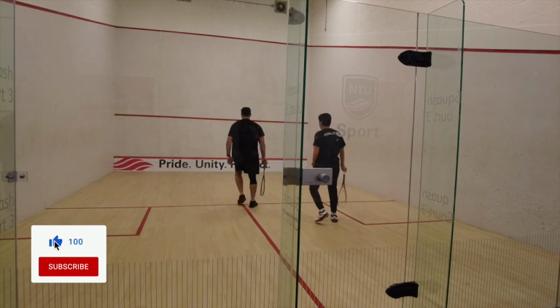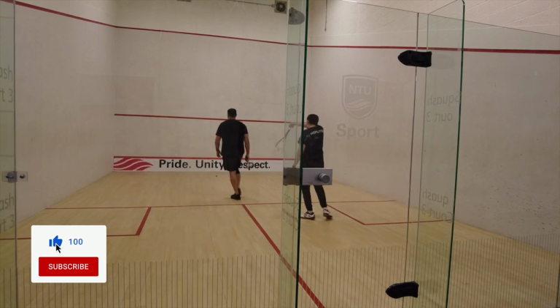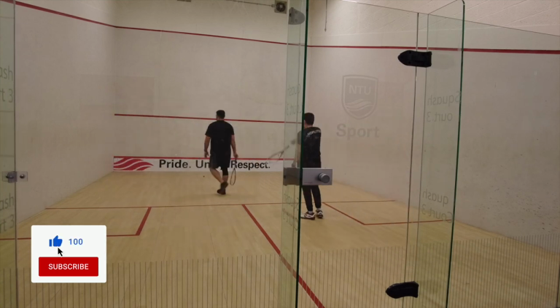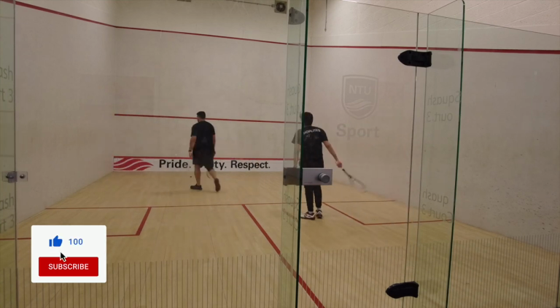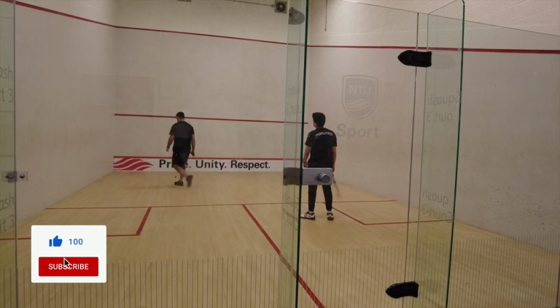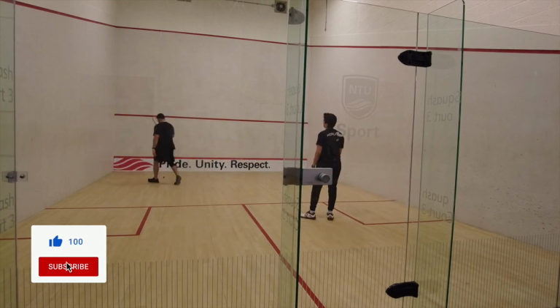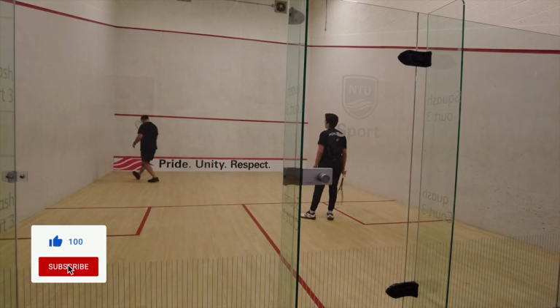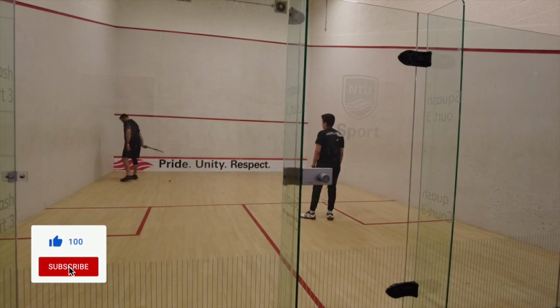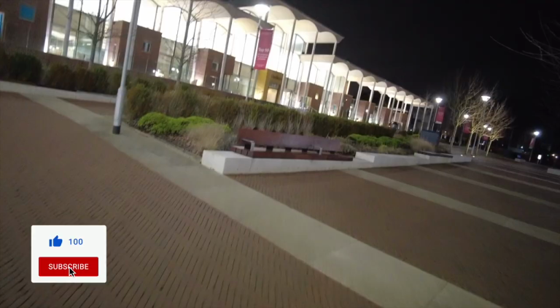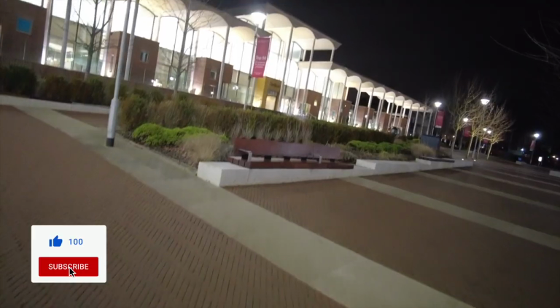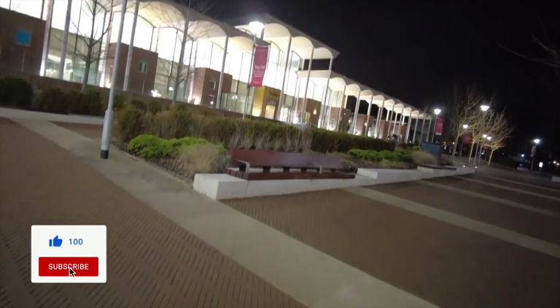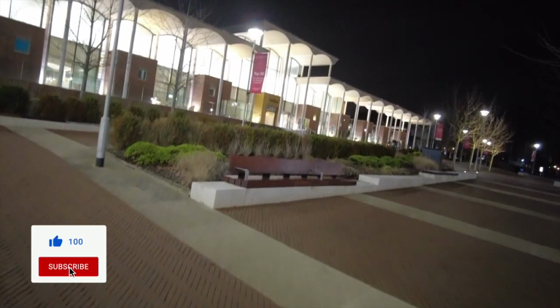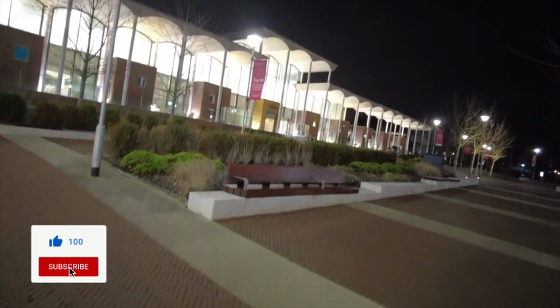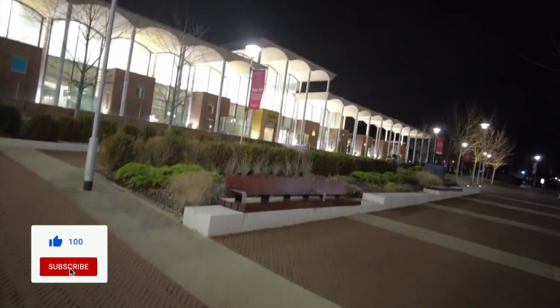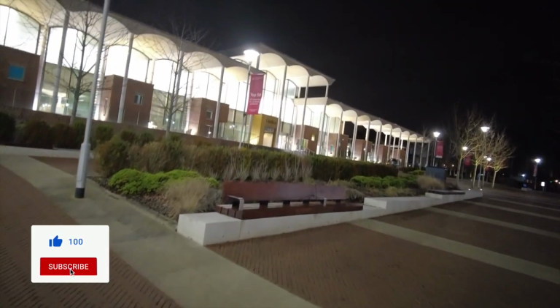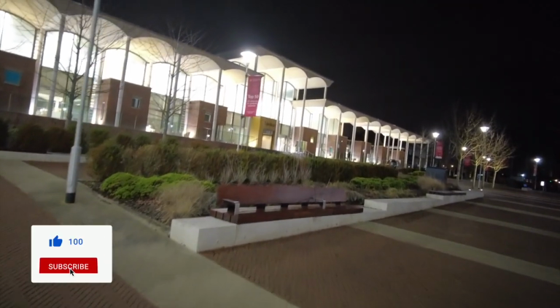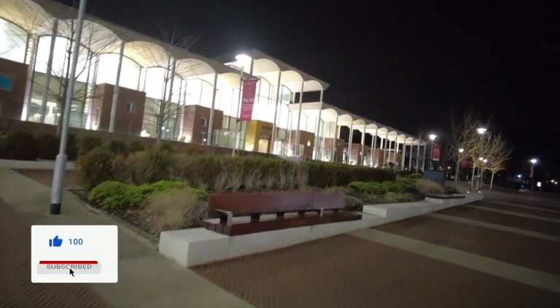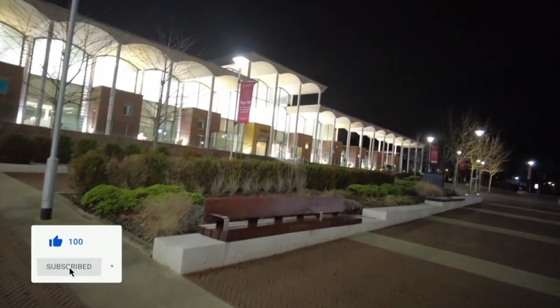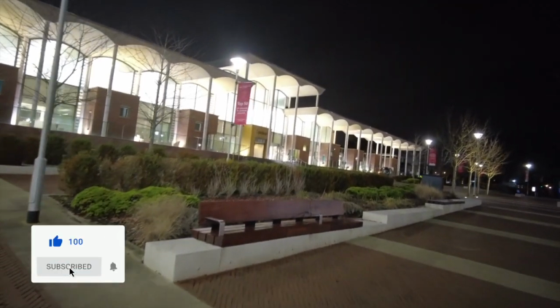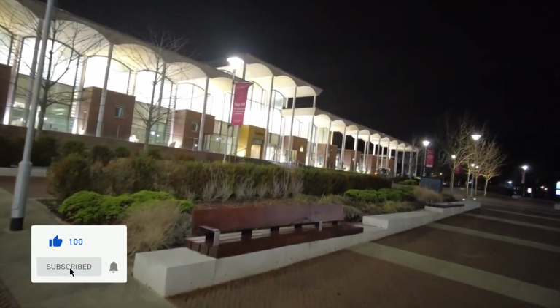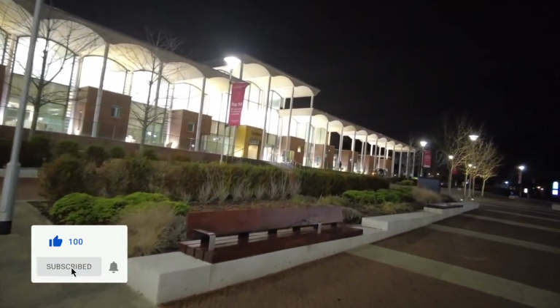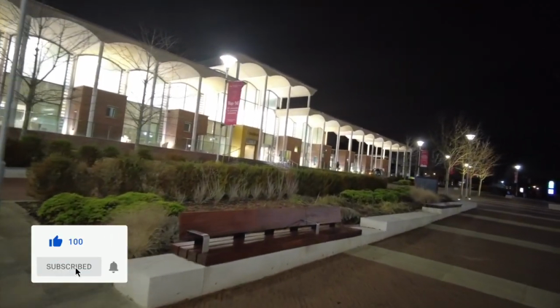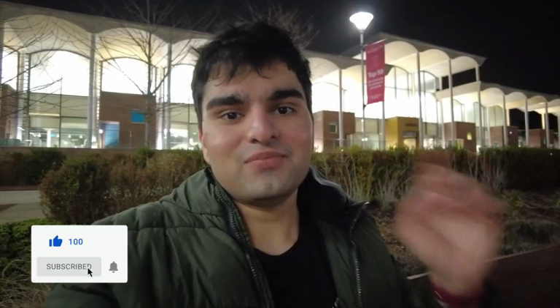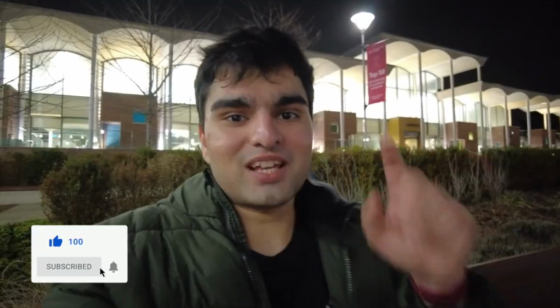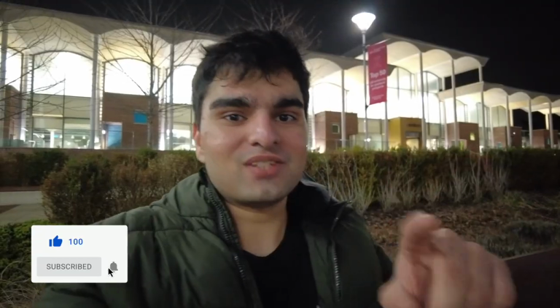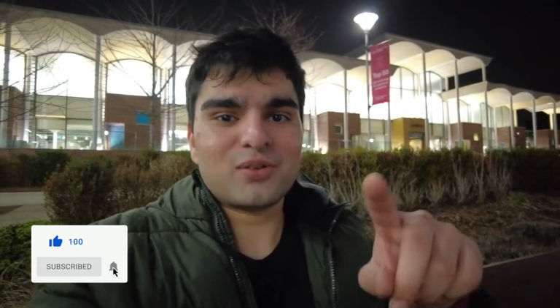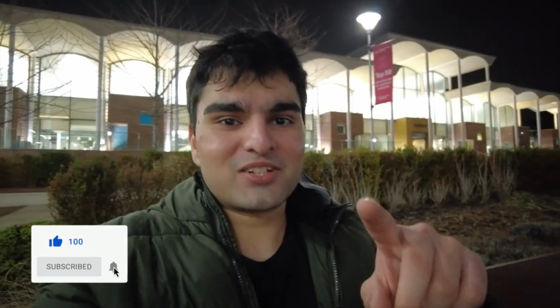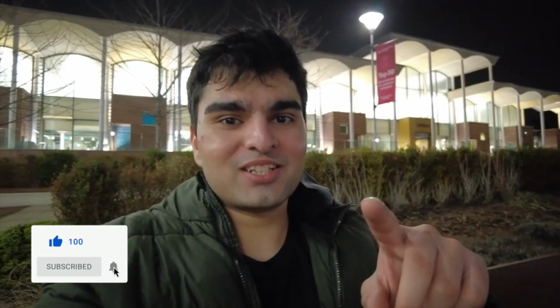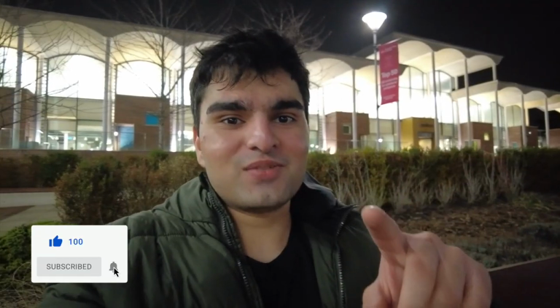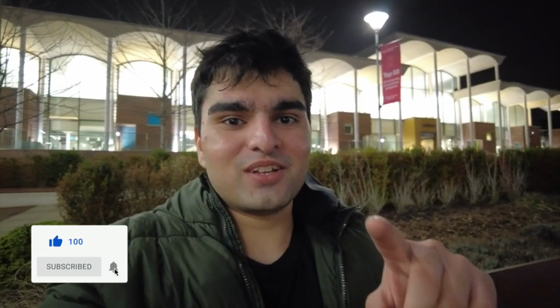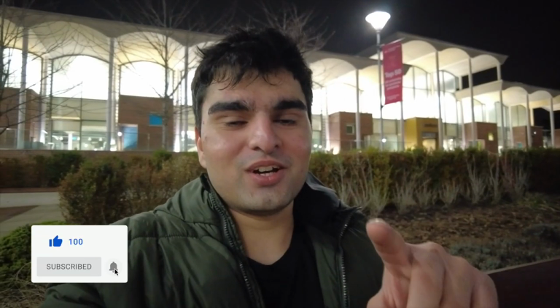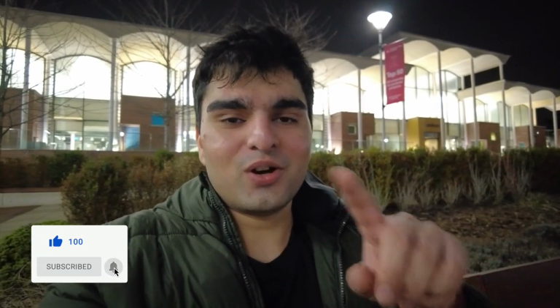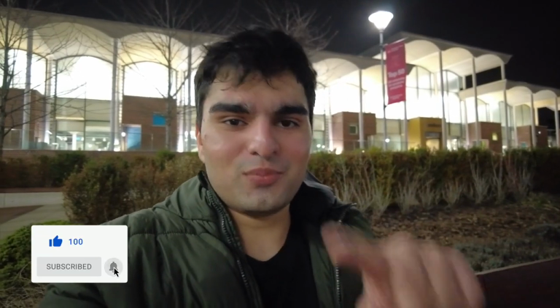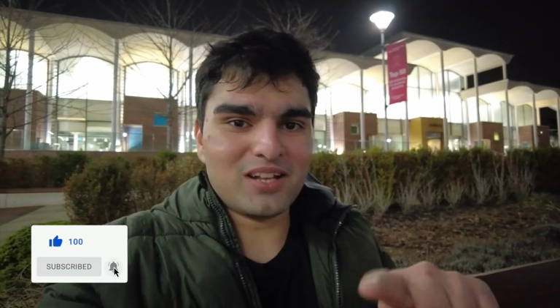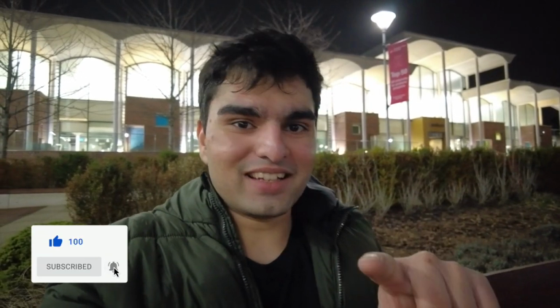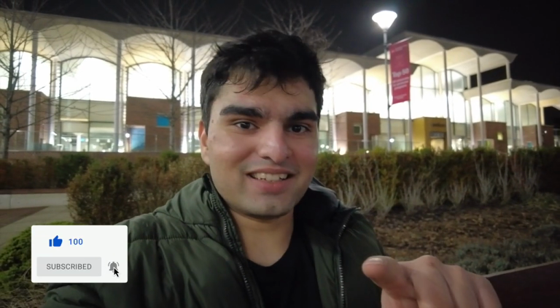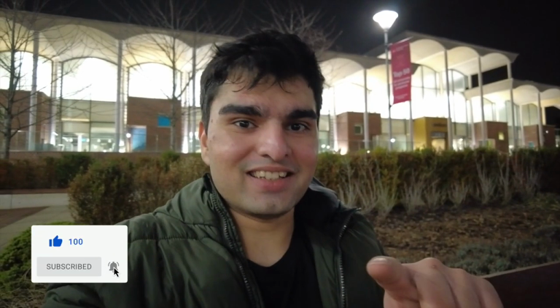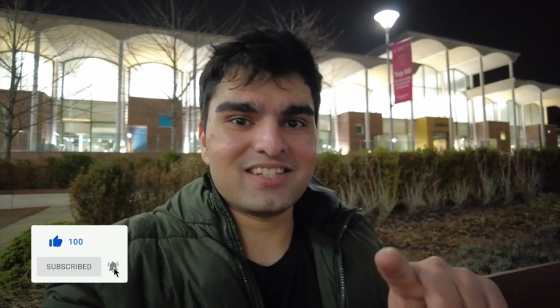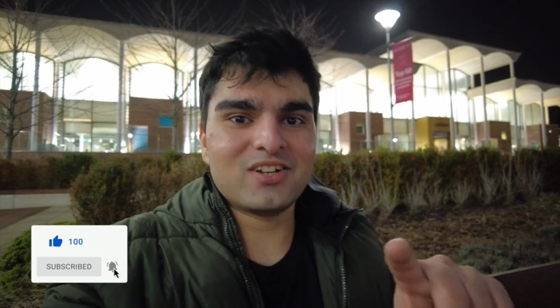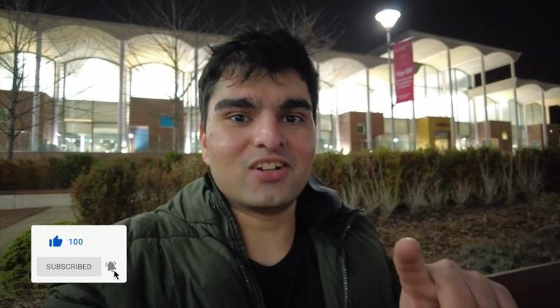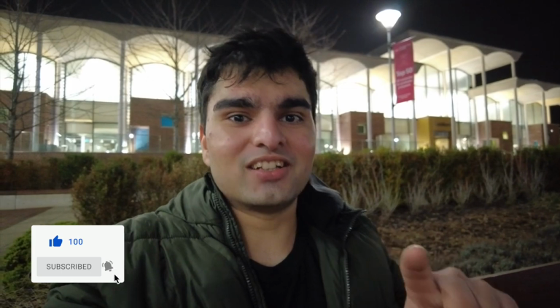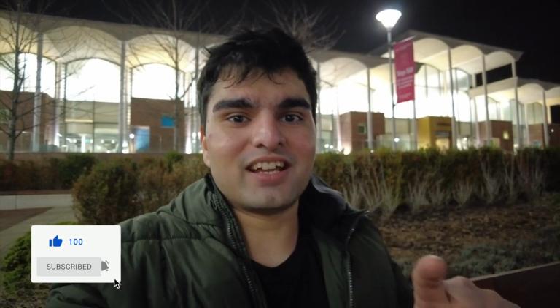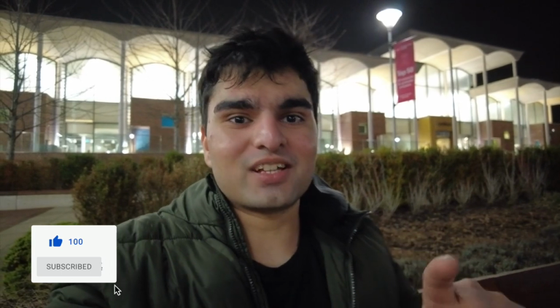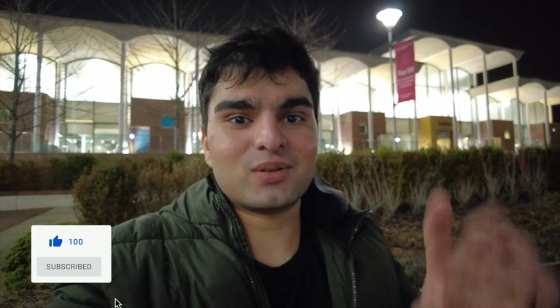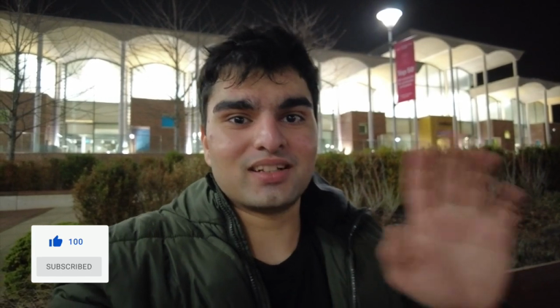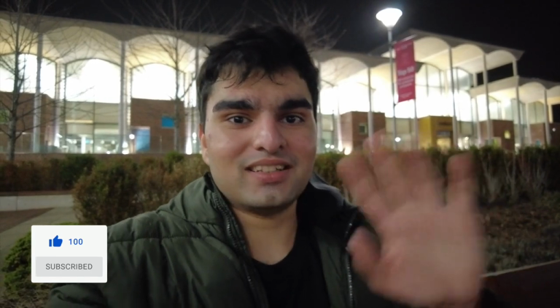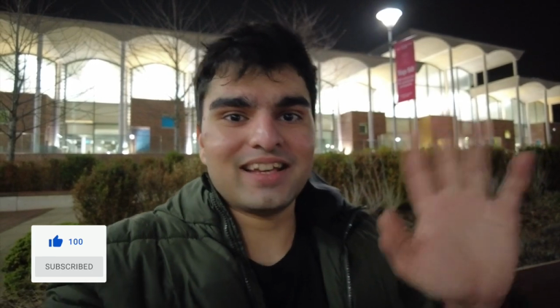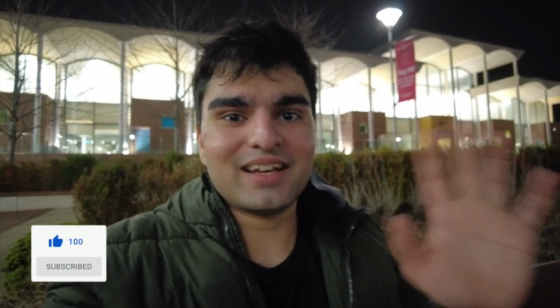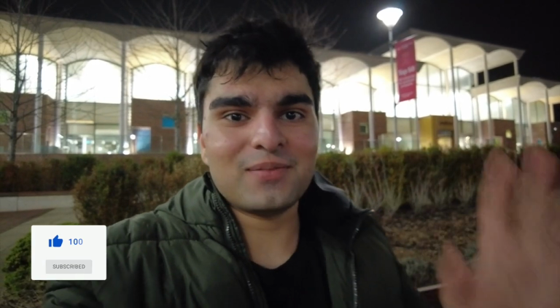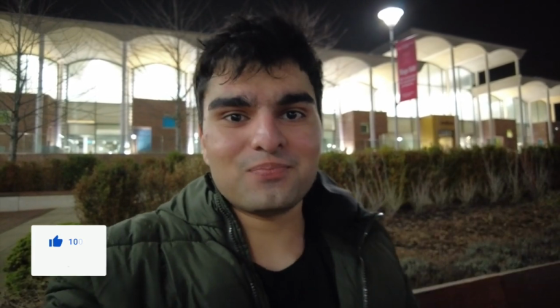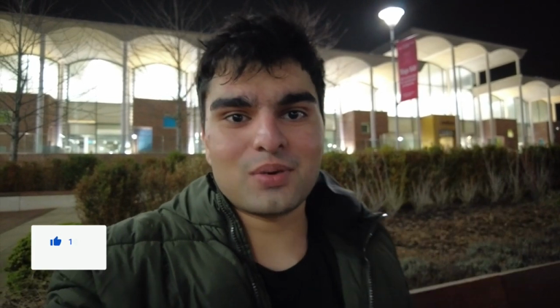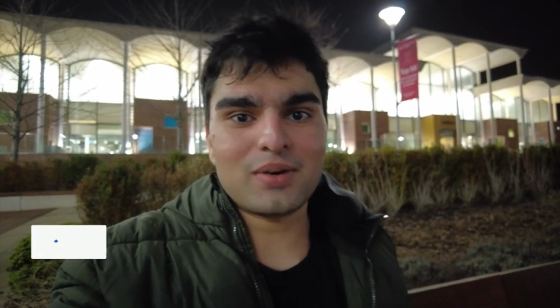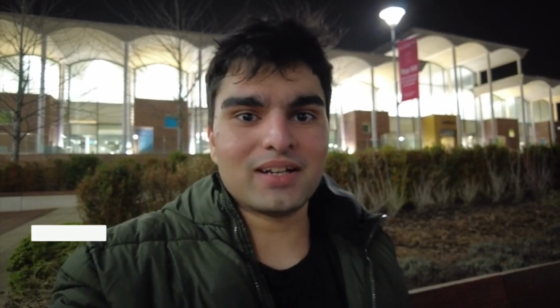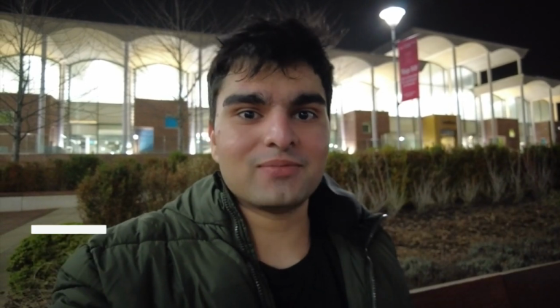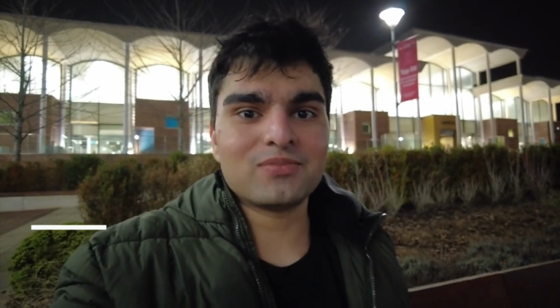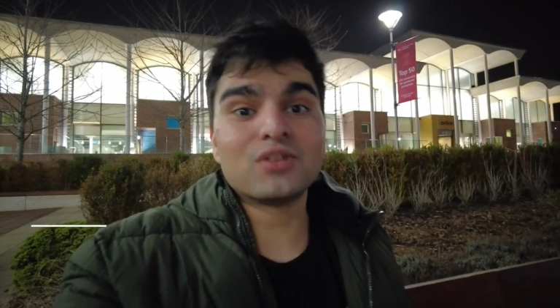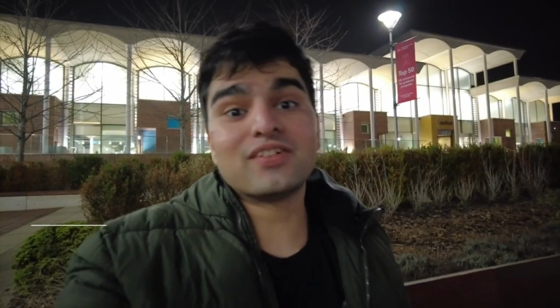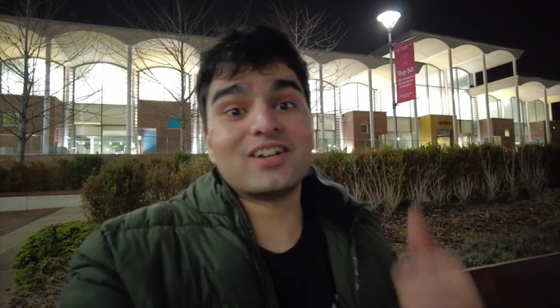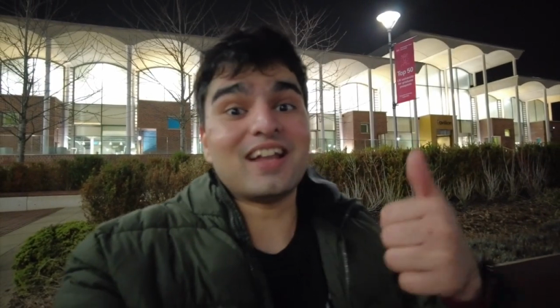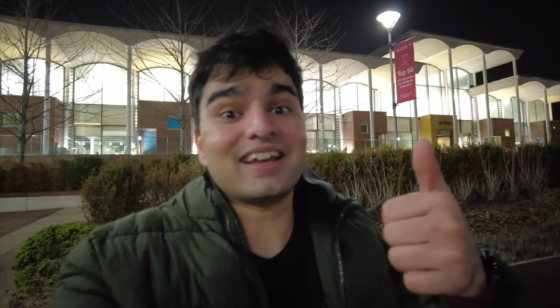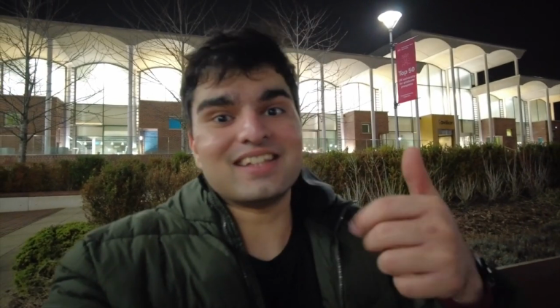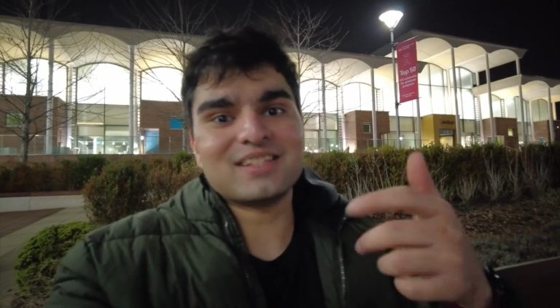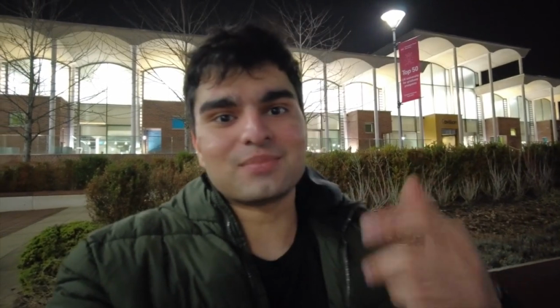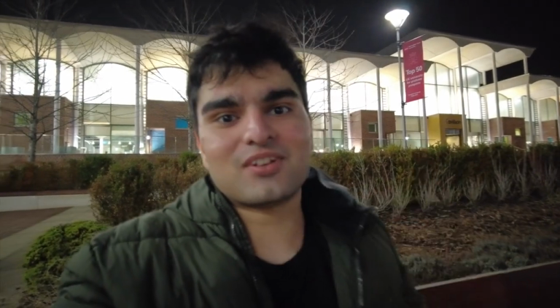So that was my day on Clifton campus. Thanks for watching this video, hope you liked it. See you all in the next one — take care, bye bye. Don't forget to like and subscribe.